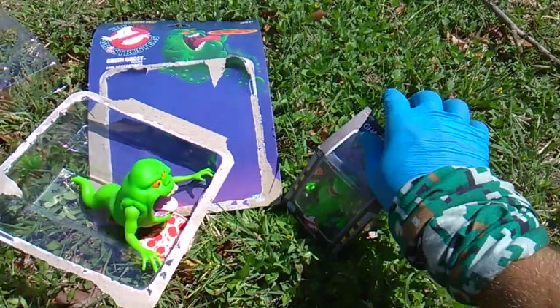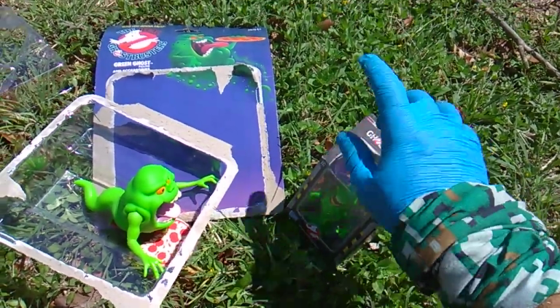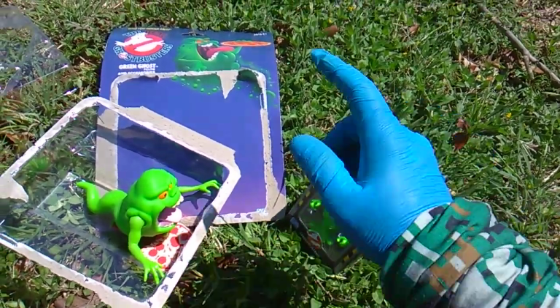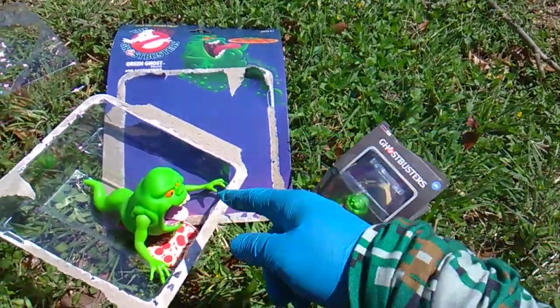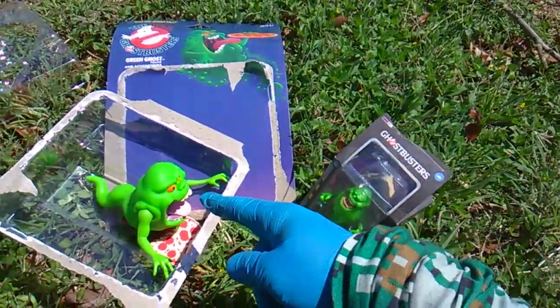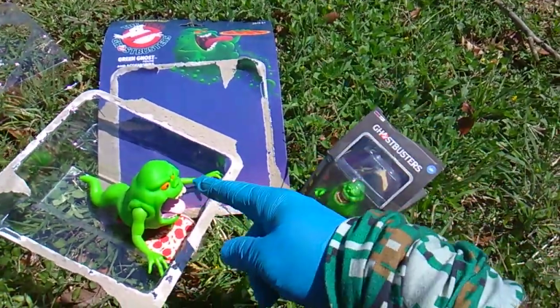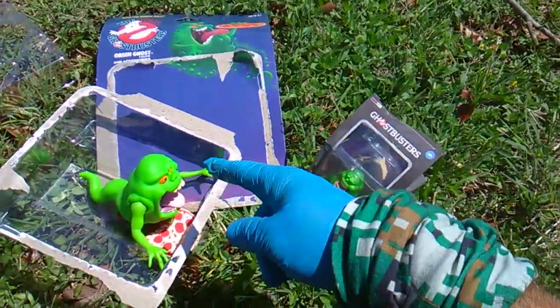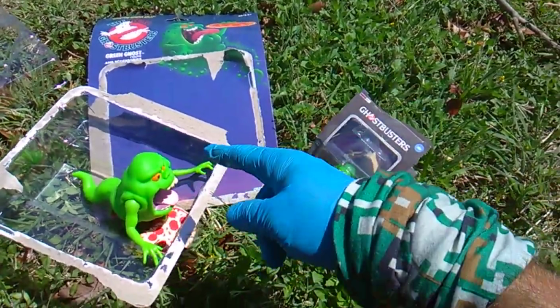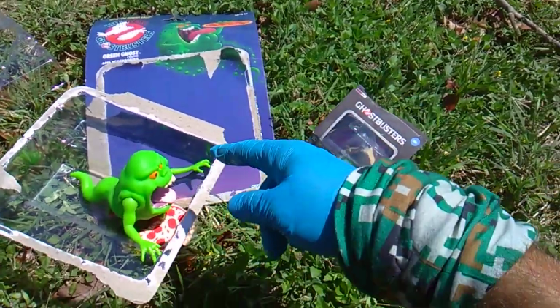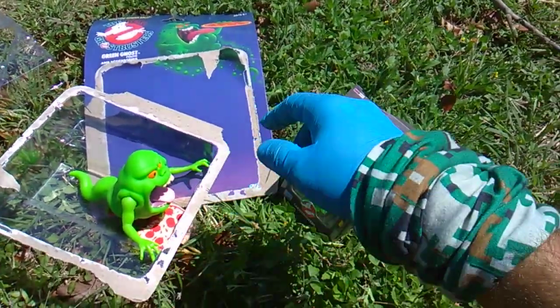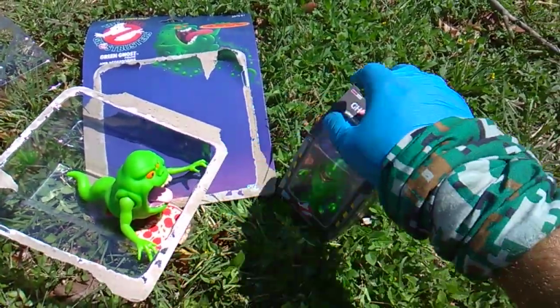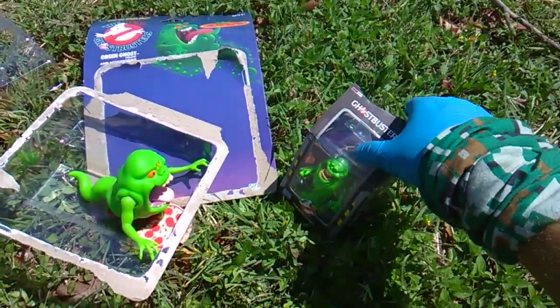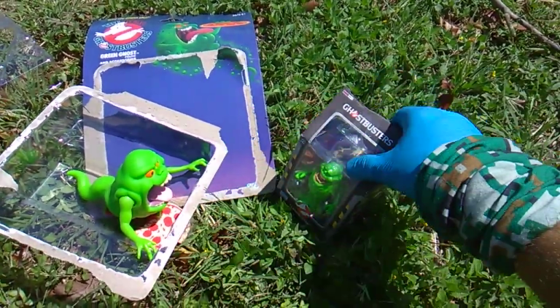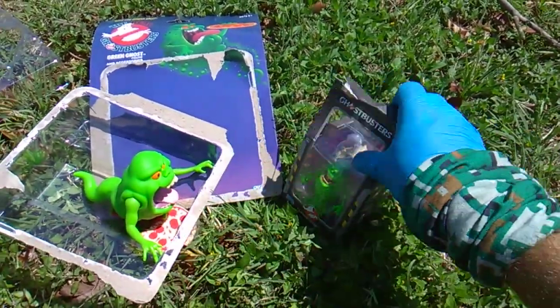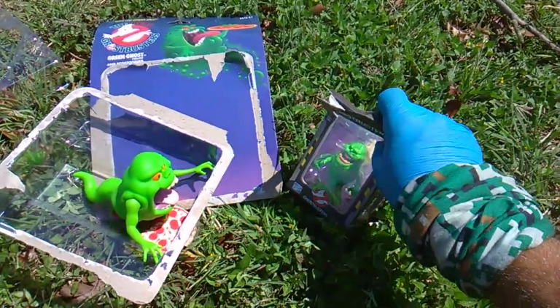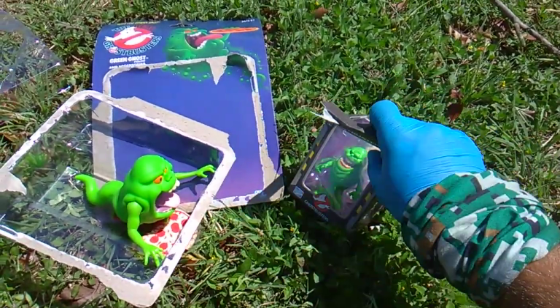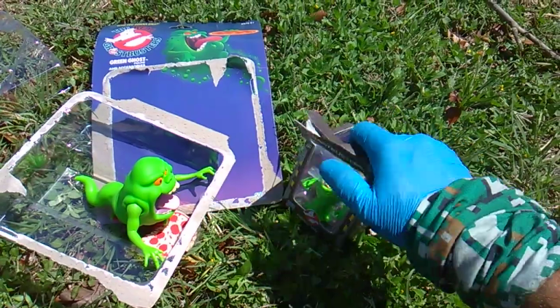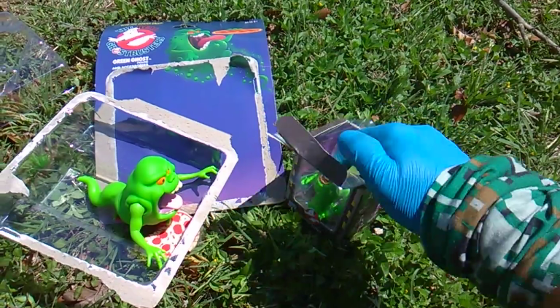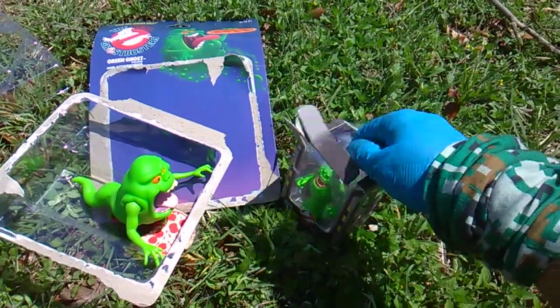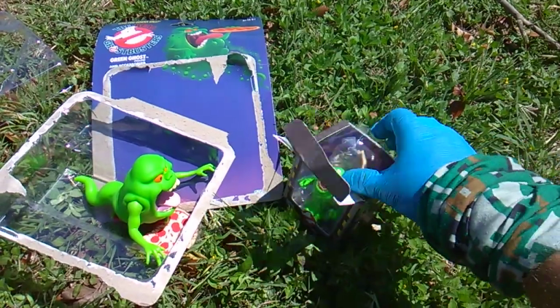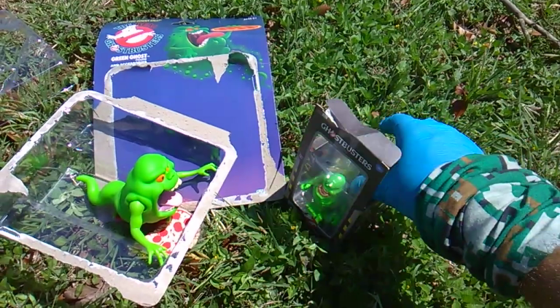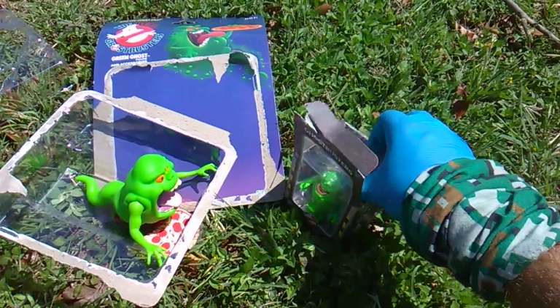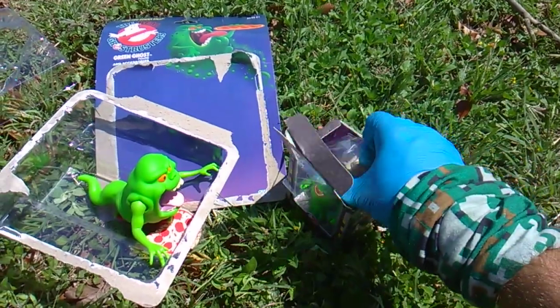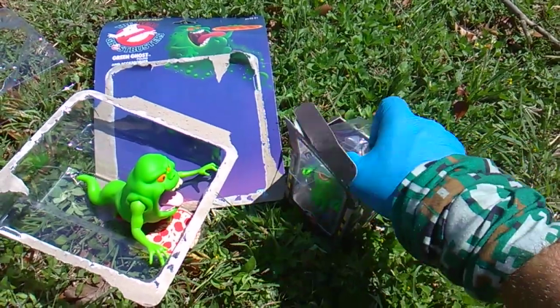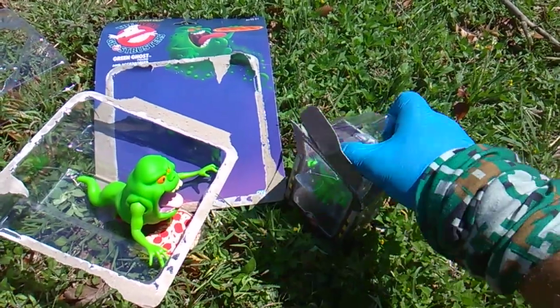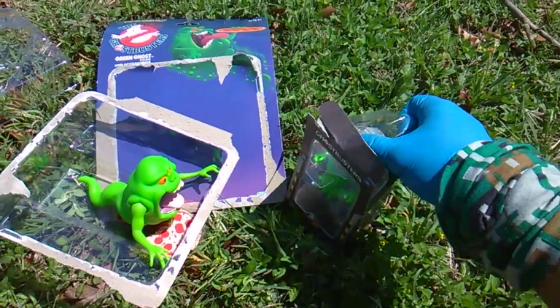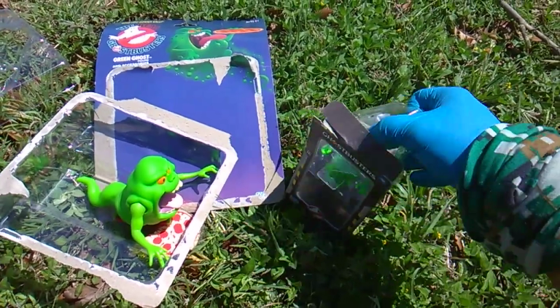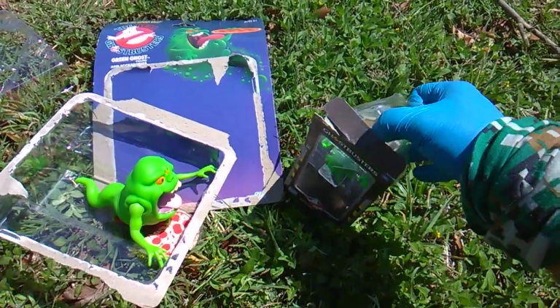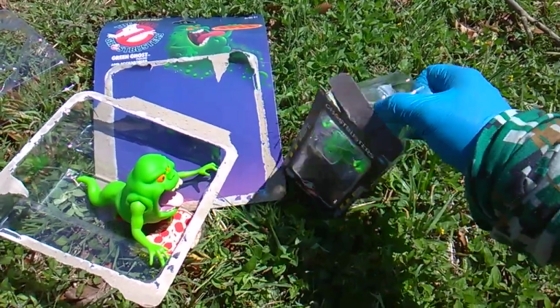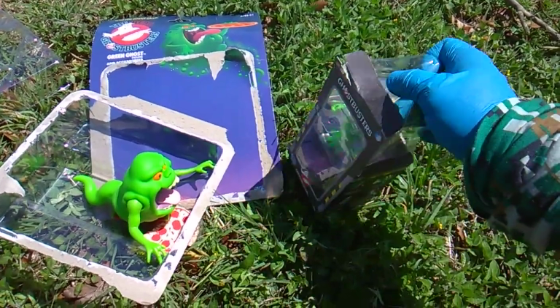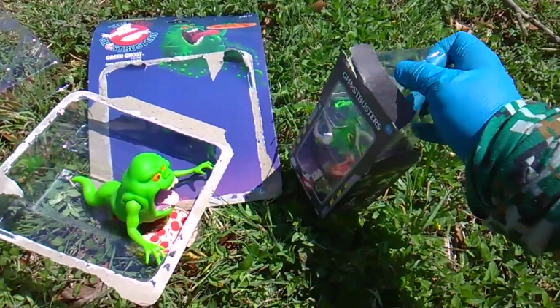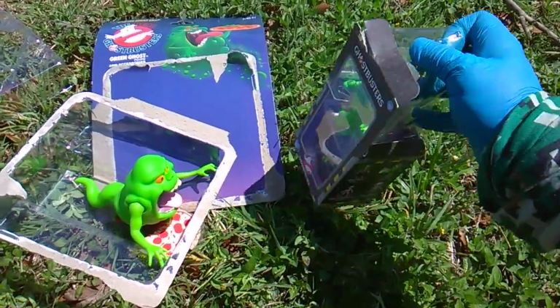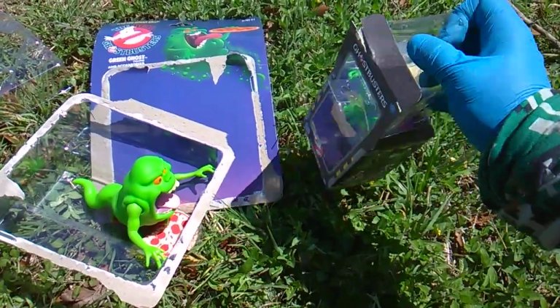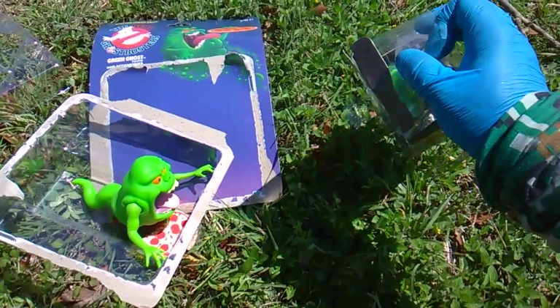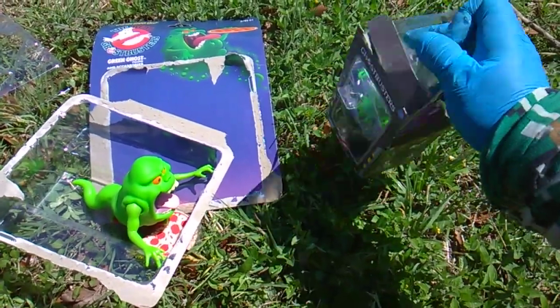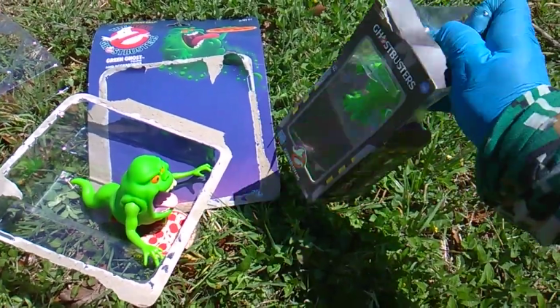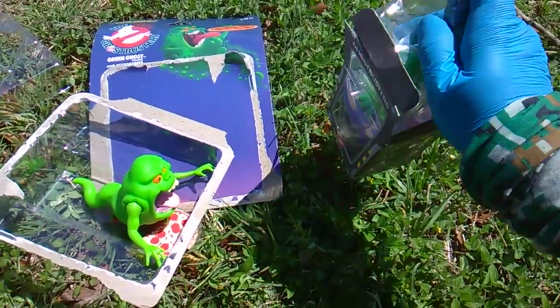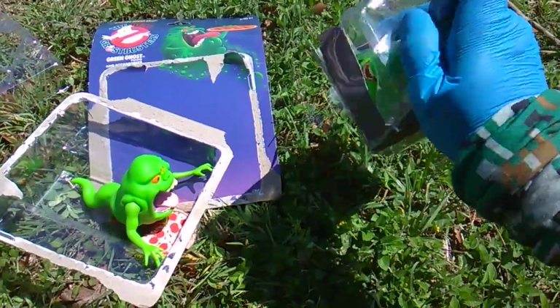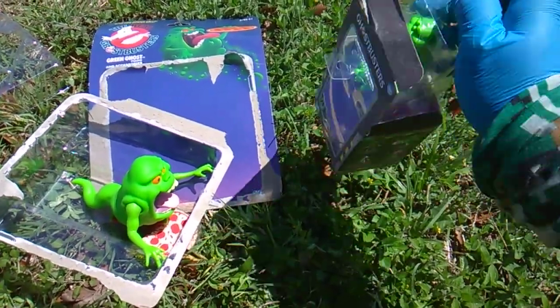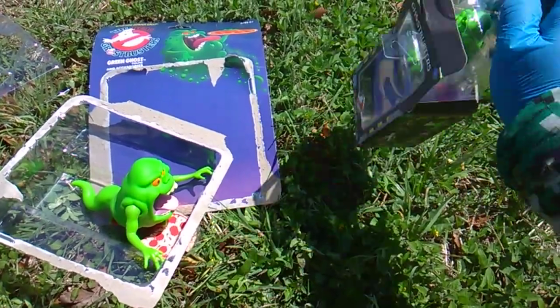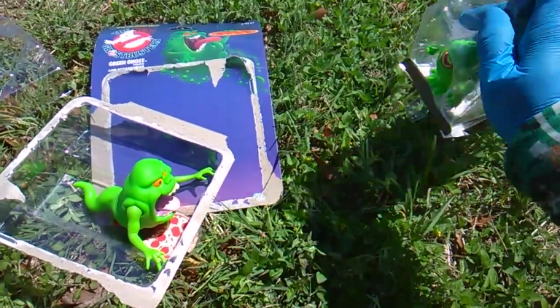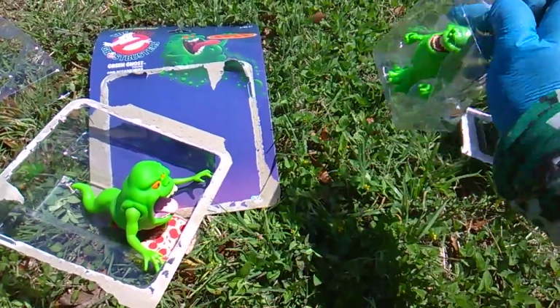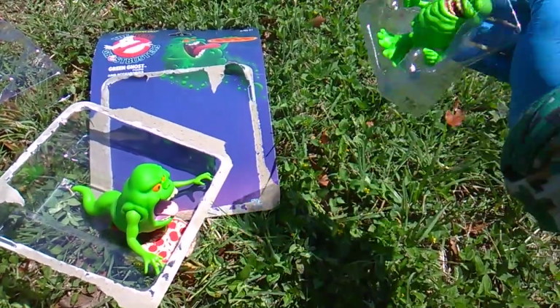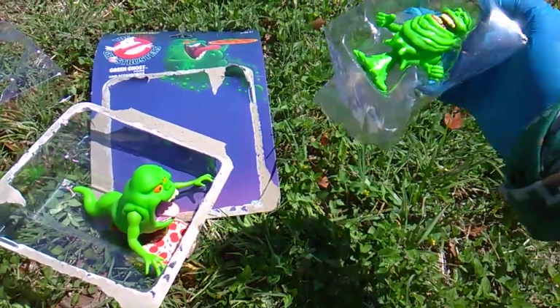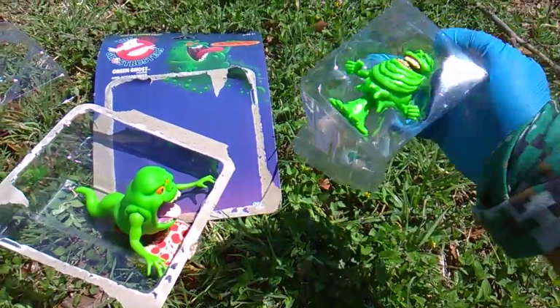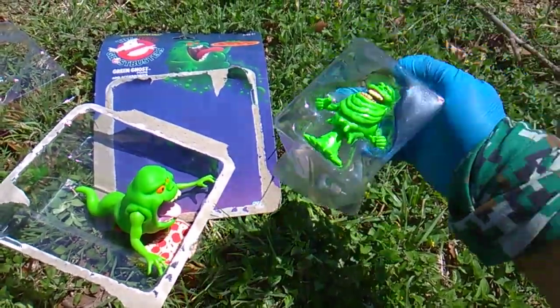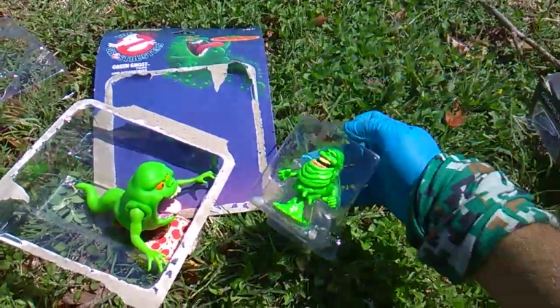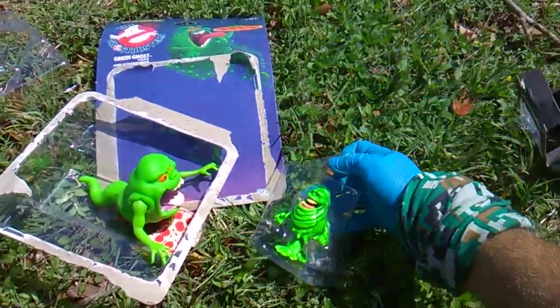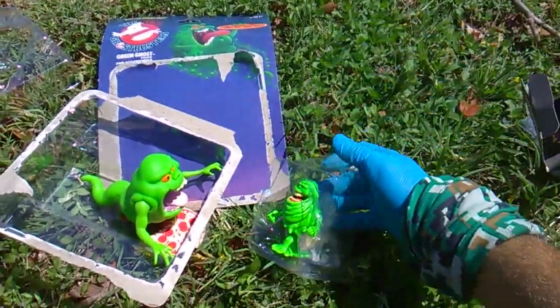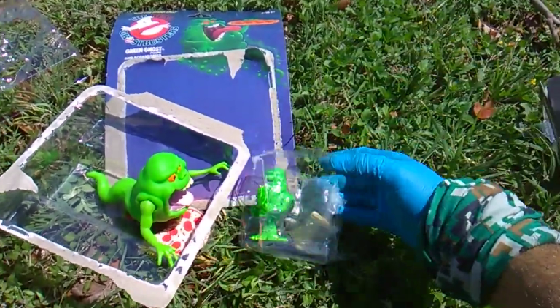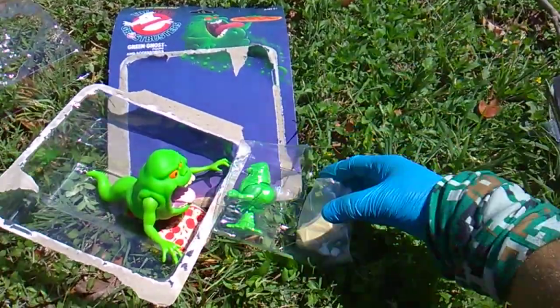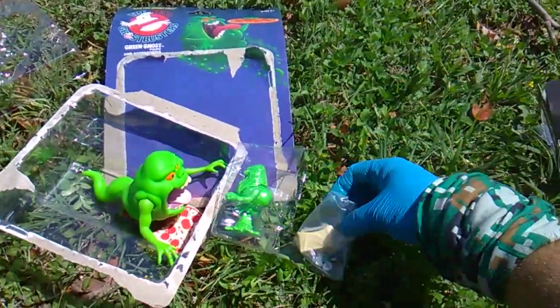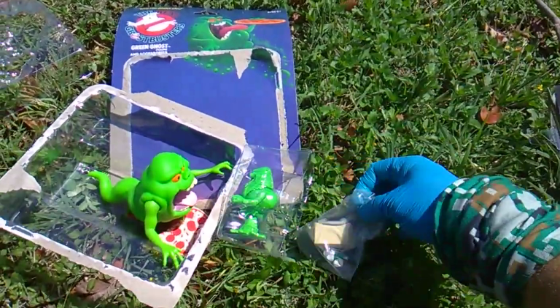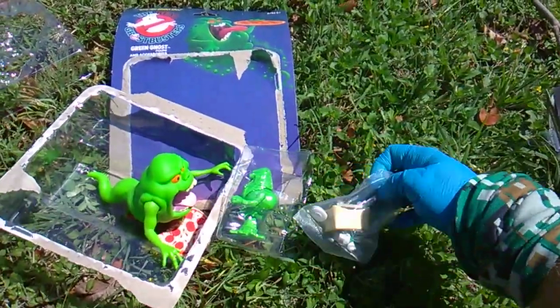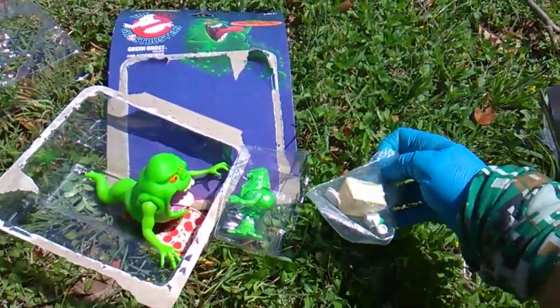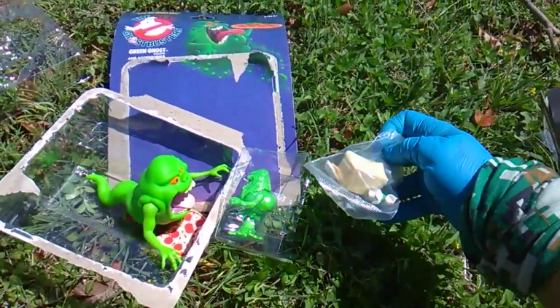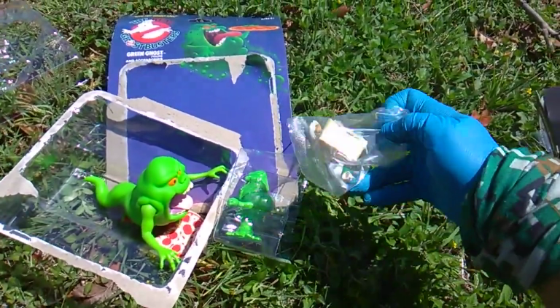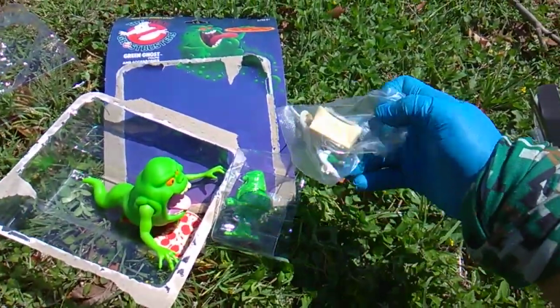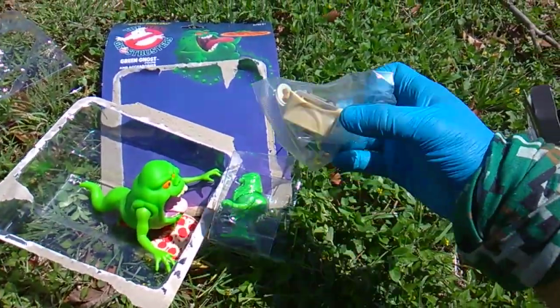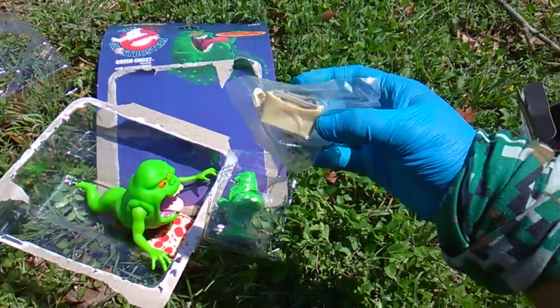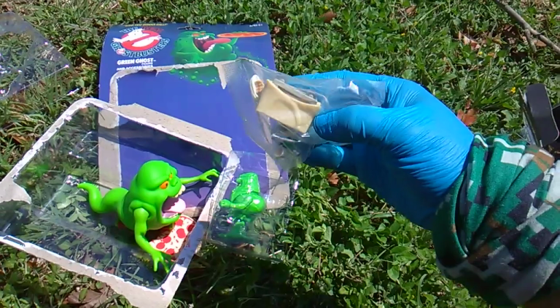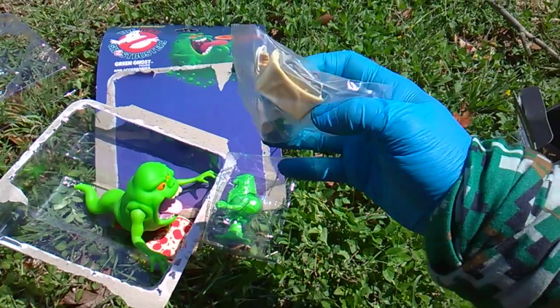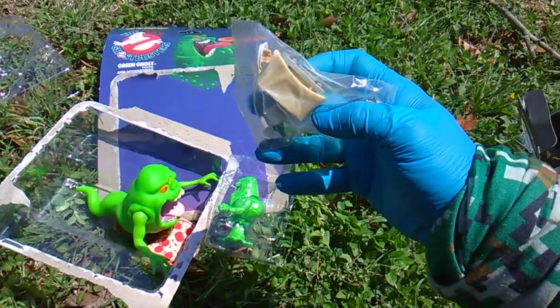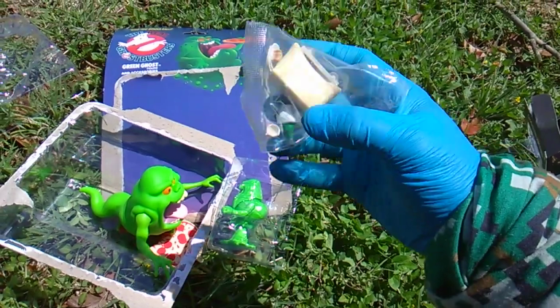This was like $15 at Walmart, and this was $13 at GameStop.